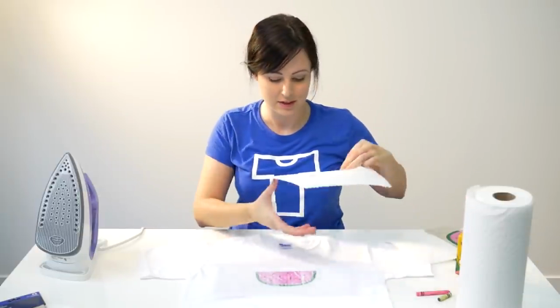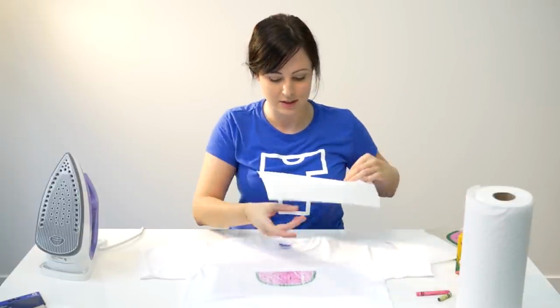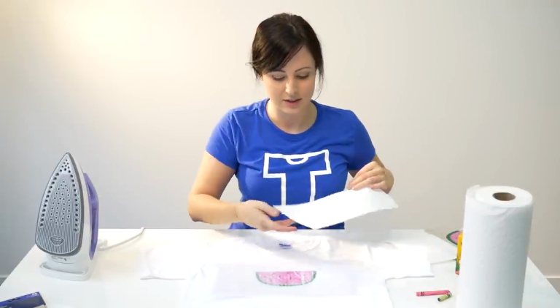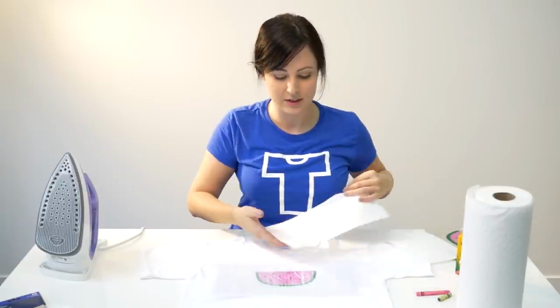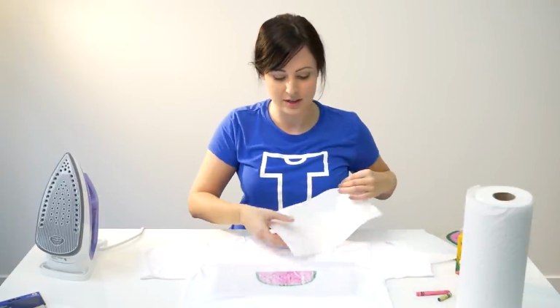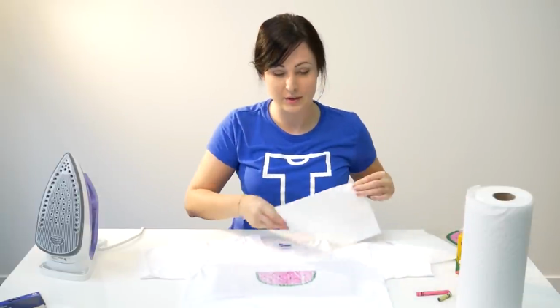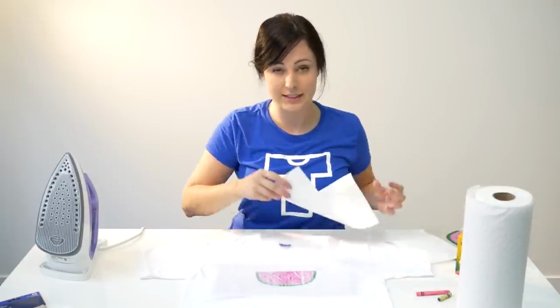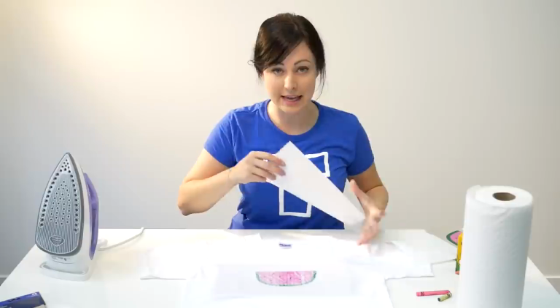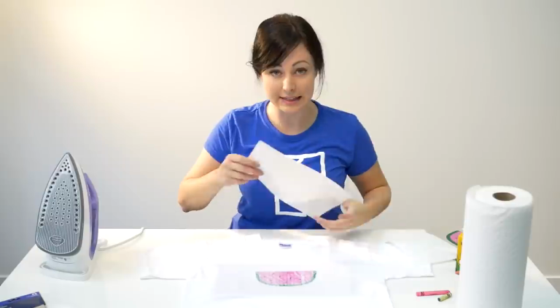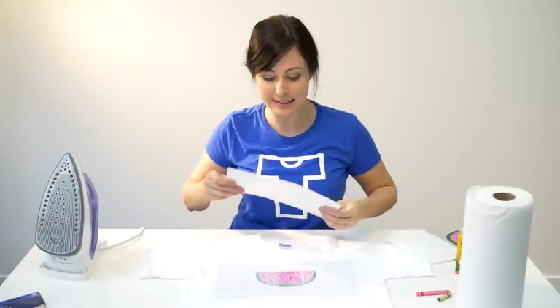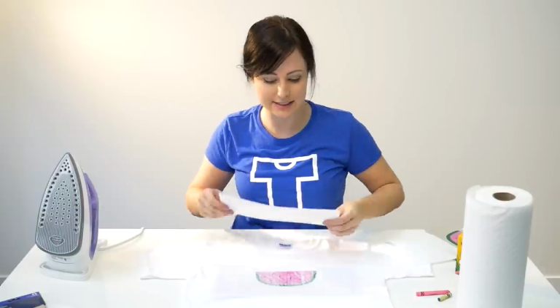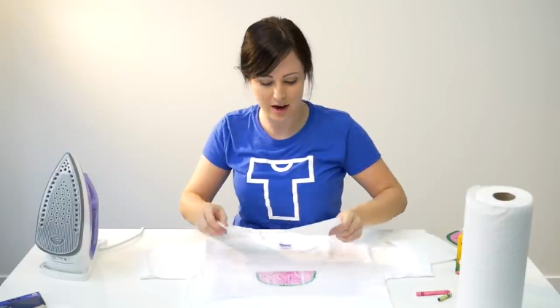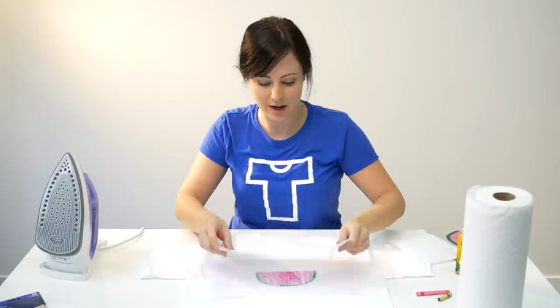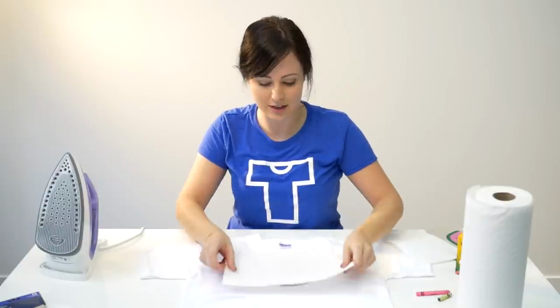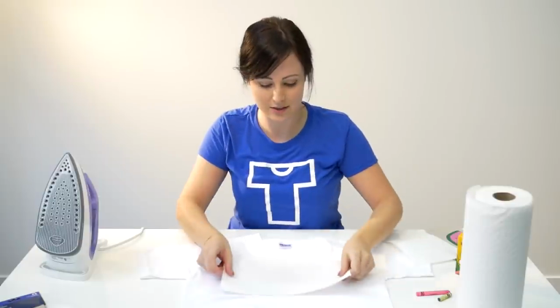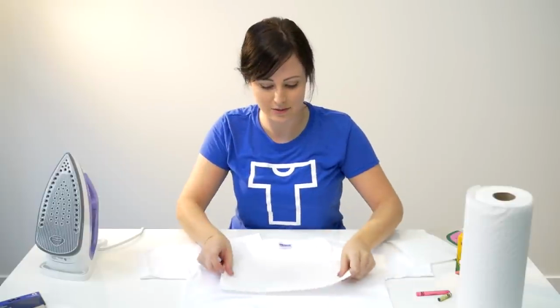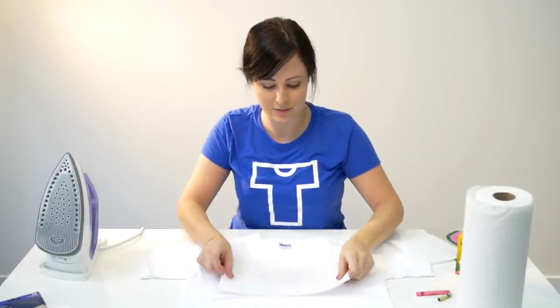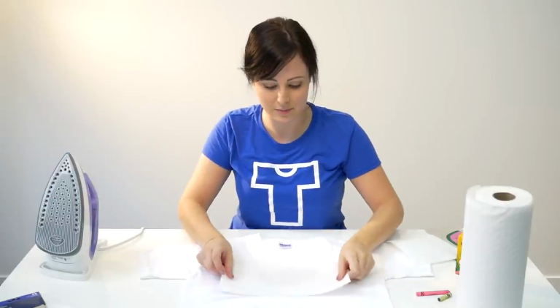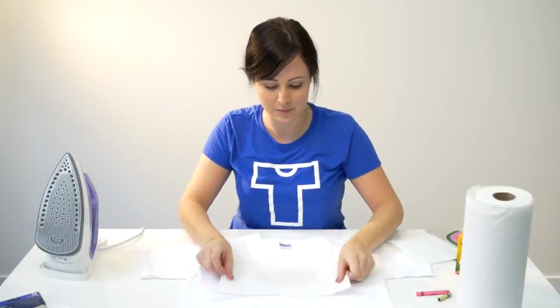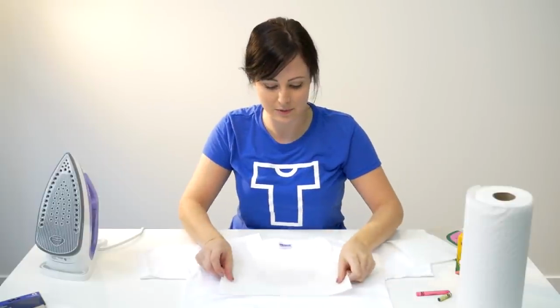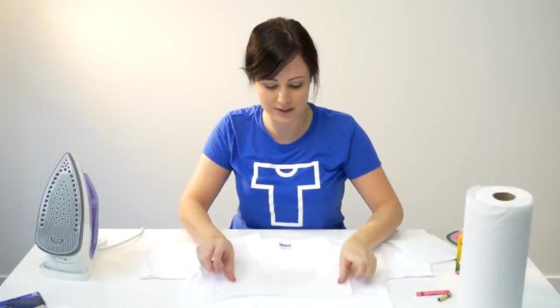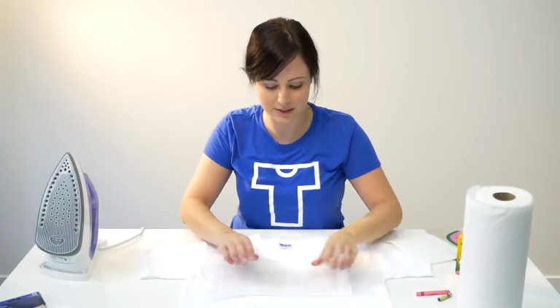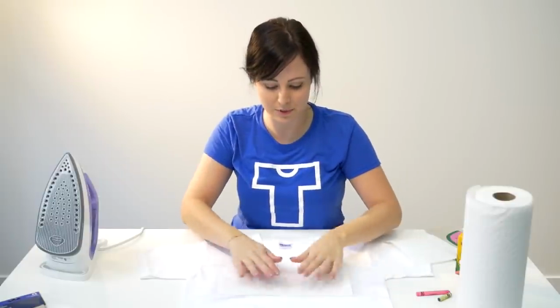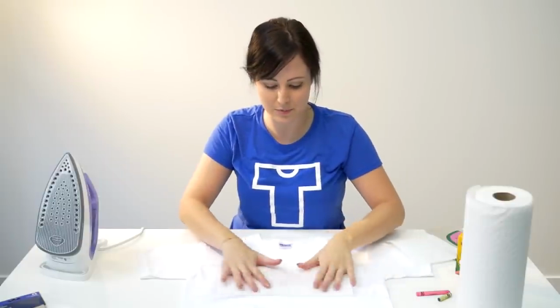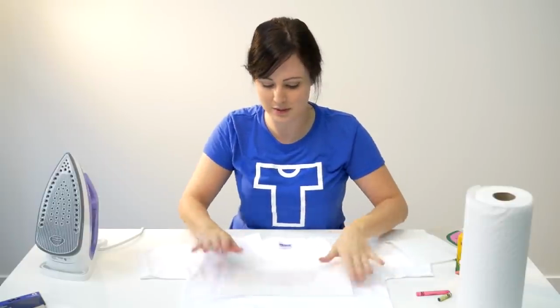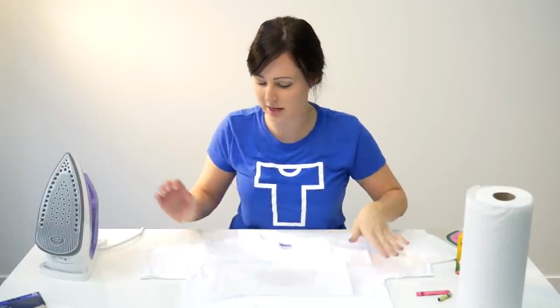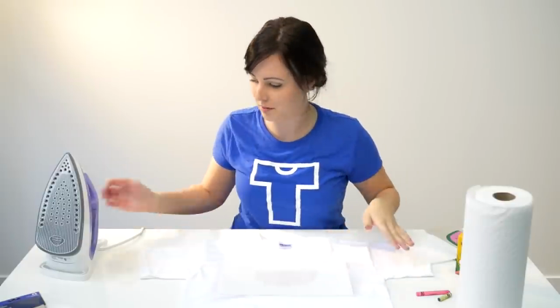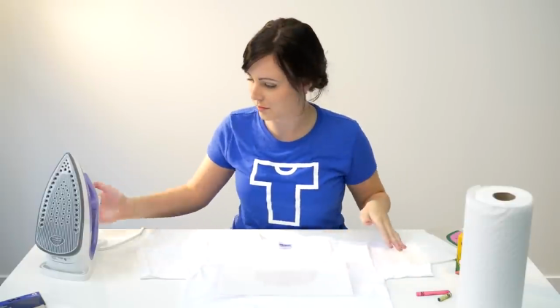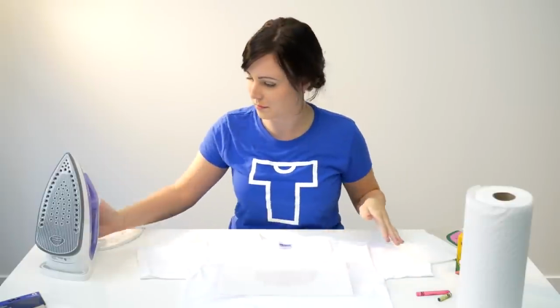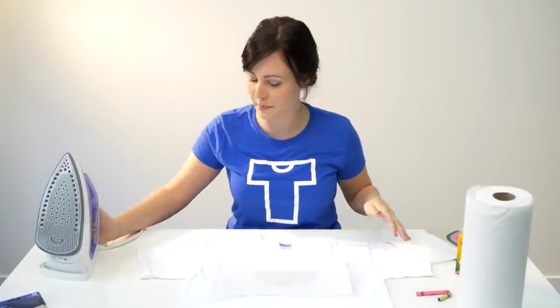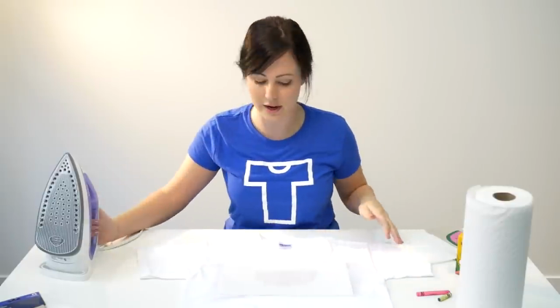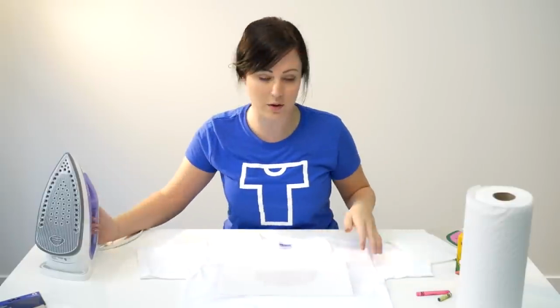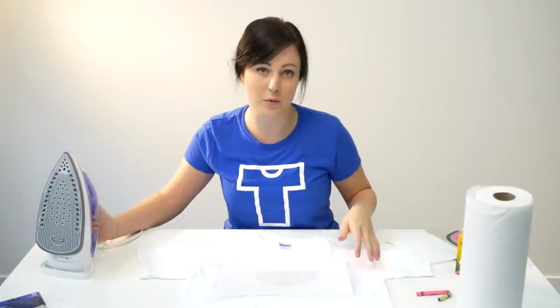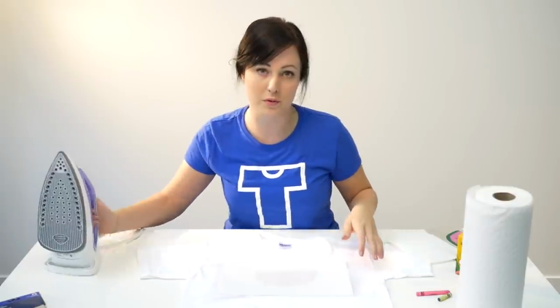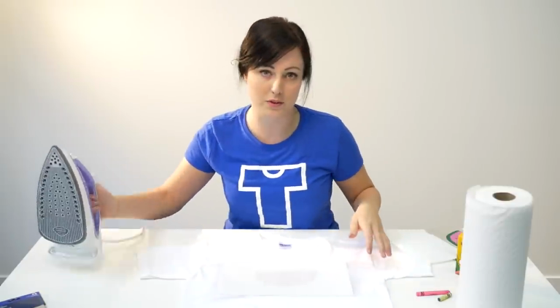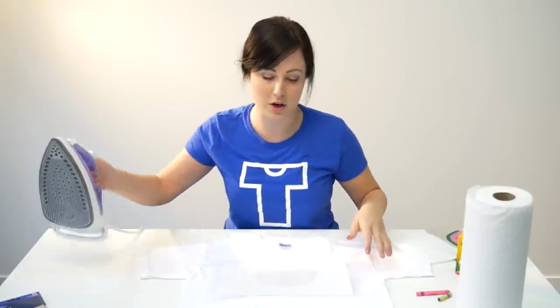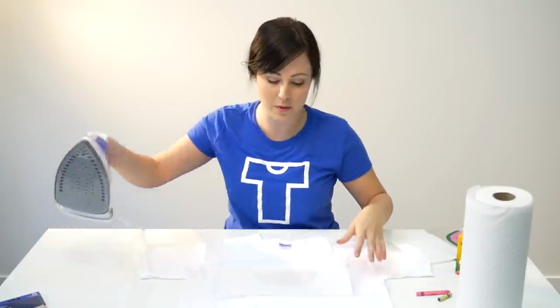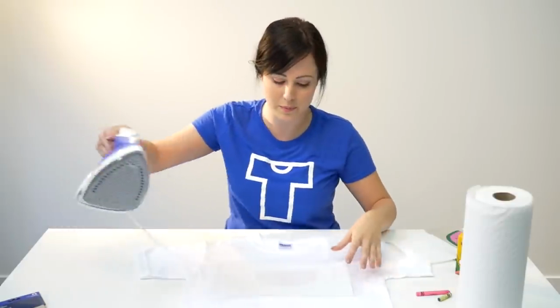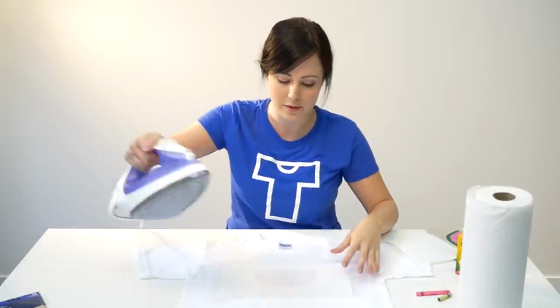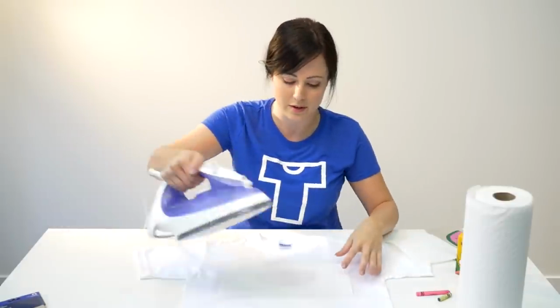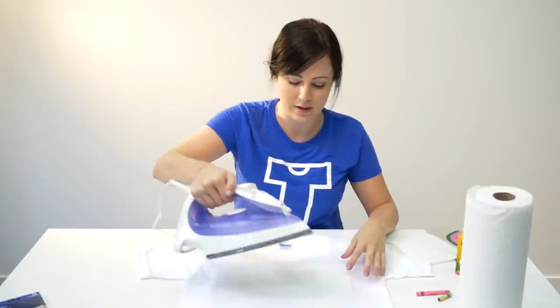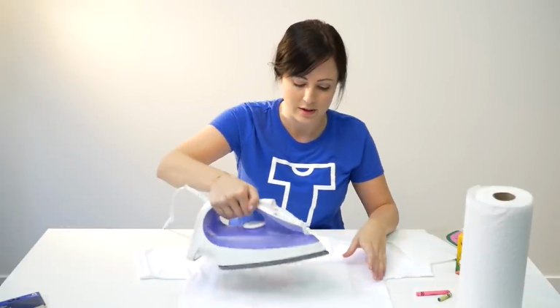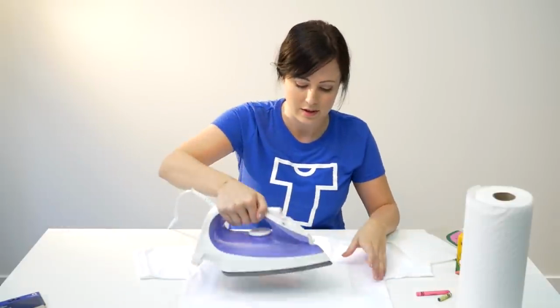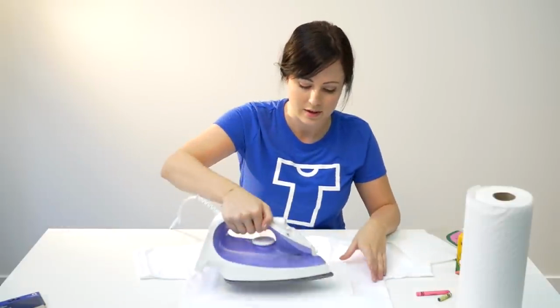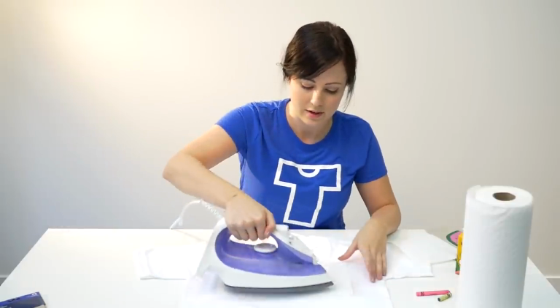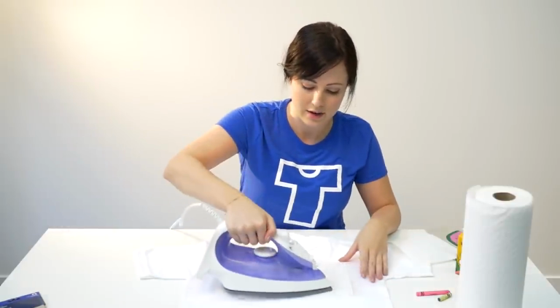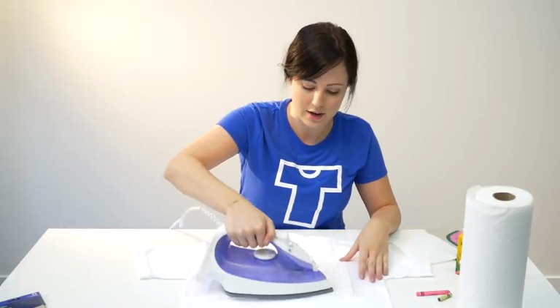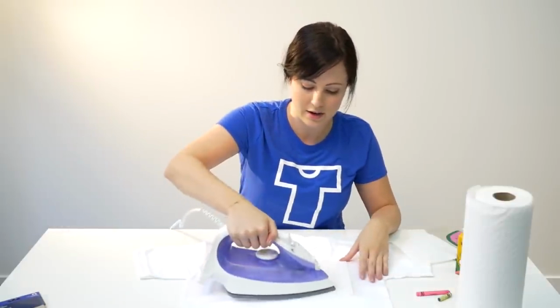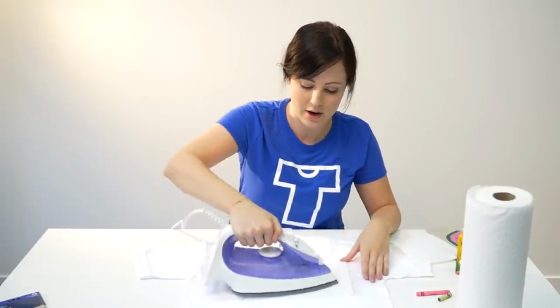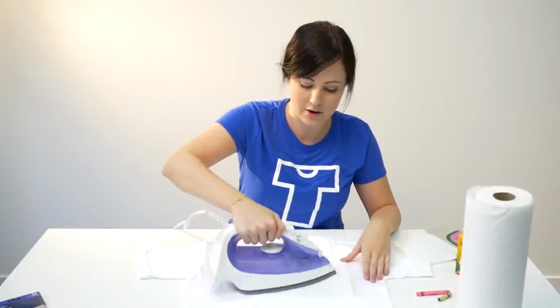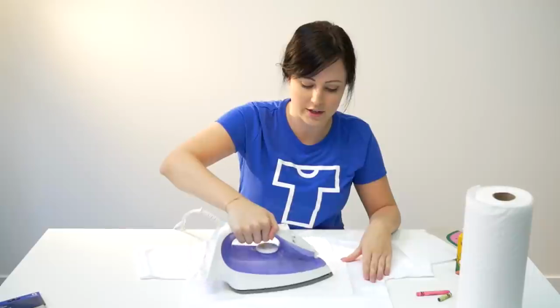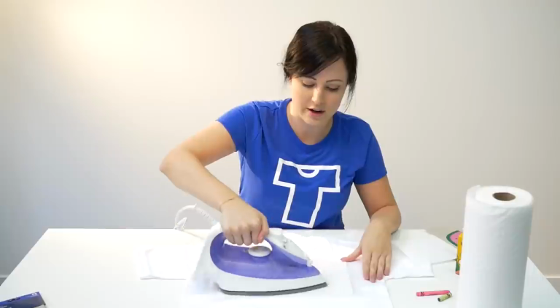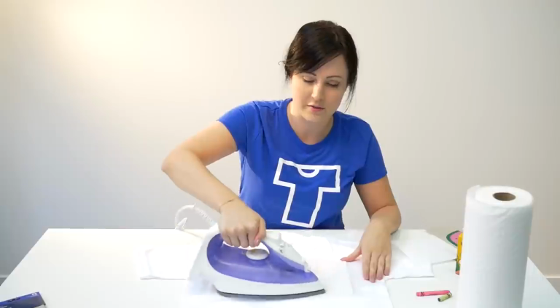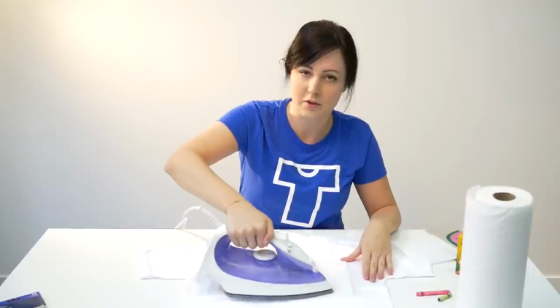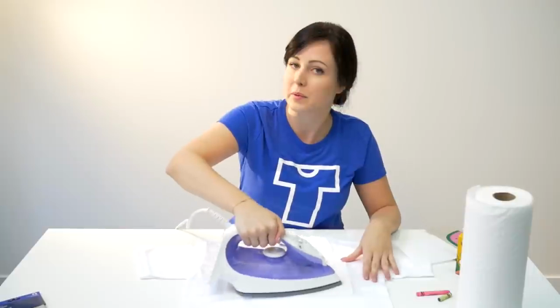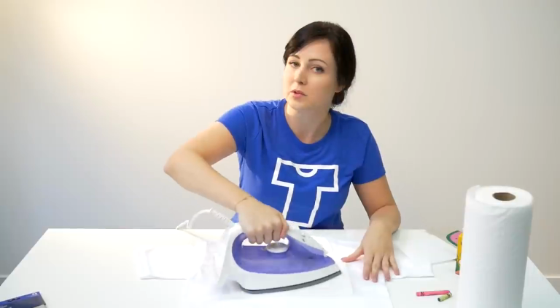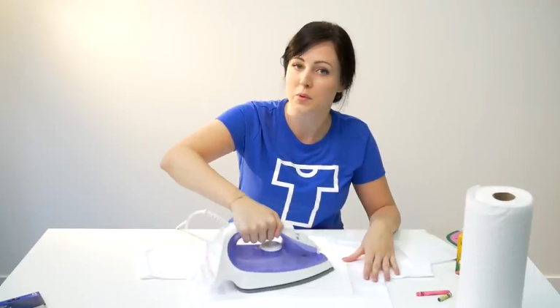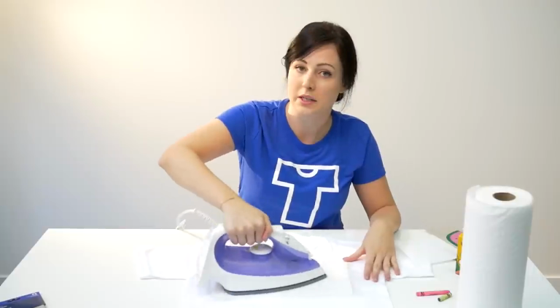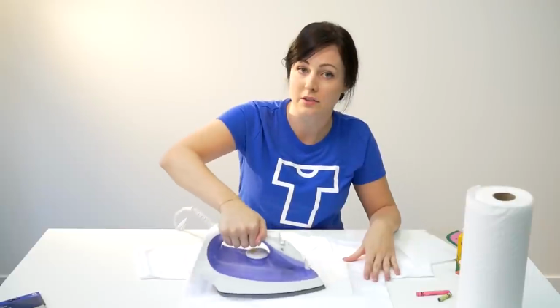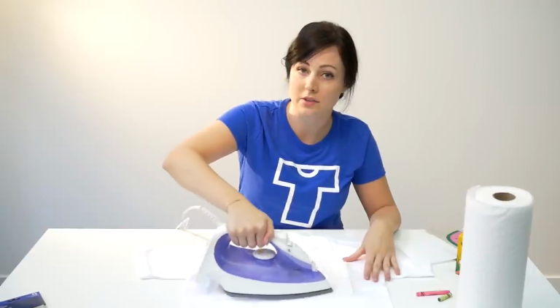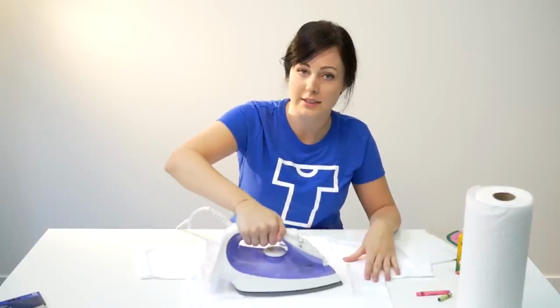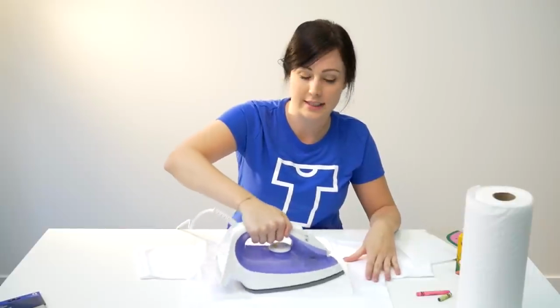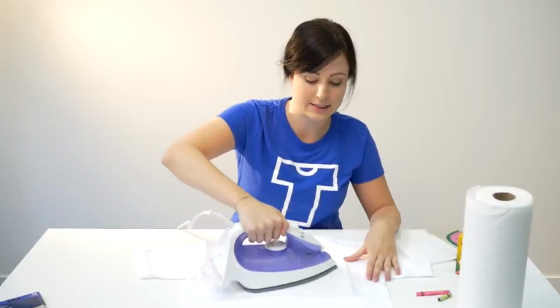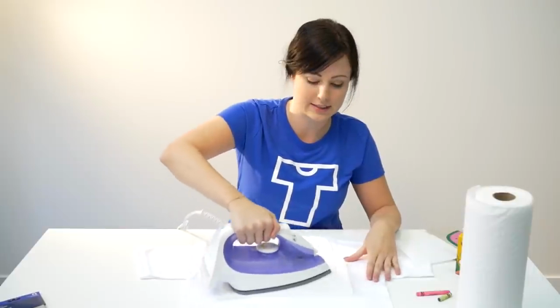Now to set the design, place the paper towel back over top and iron again for about 20 to 30 seconds.